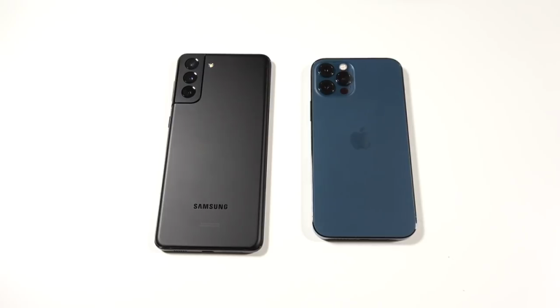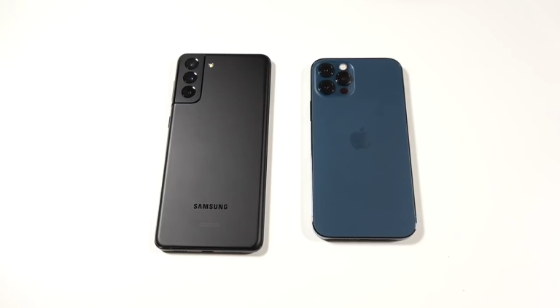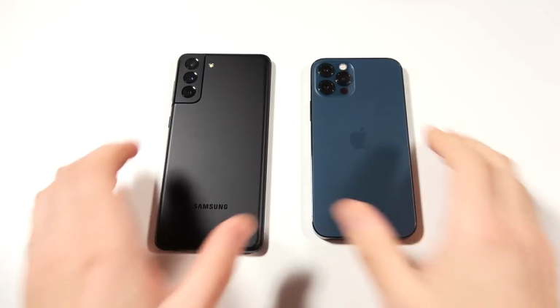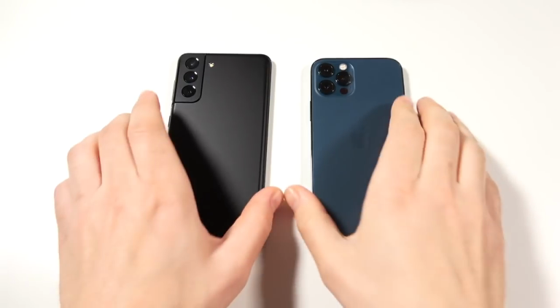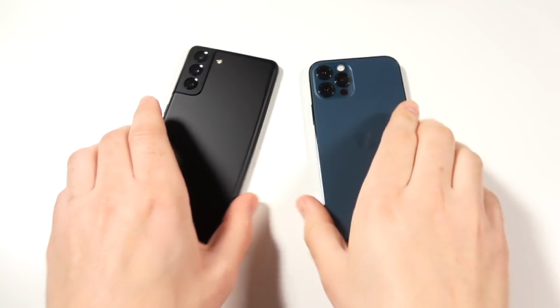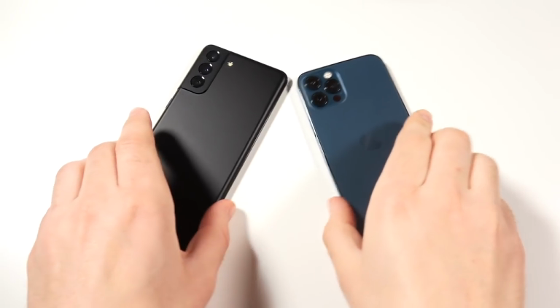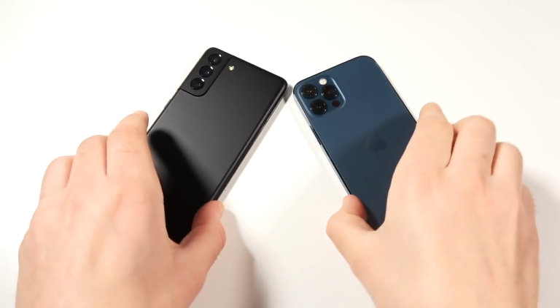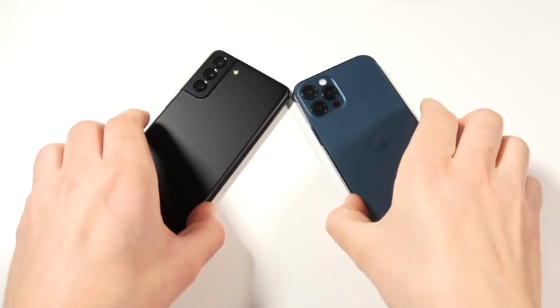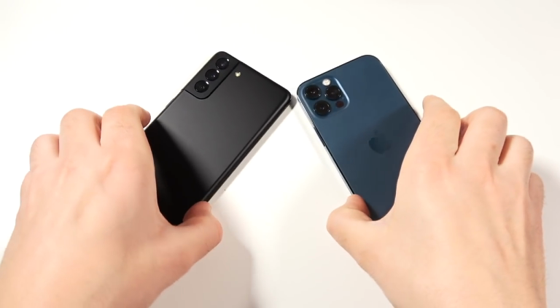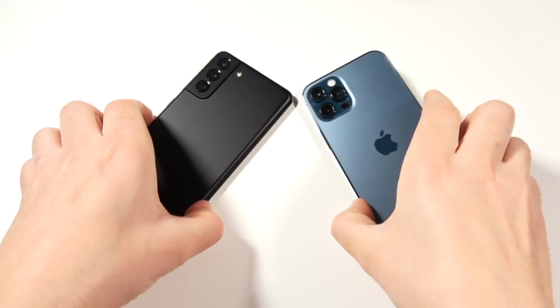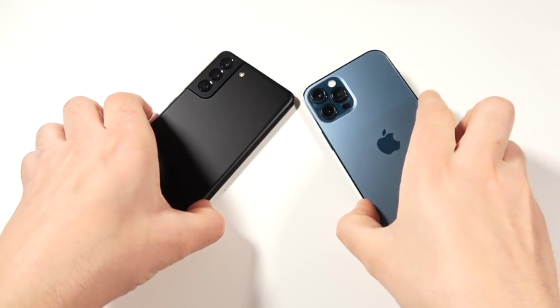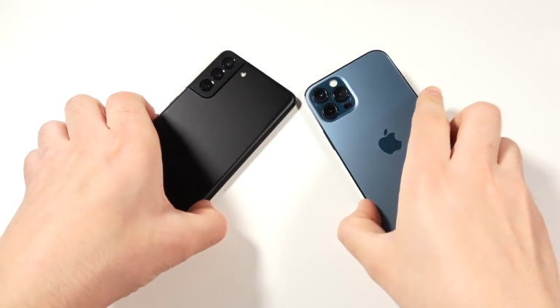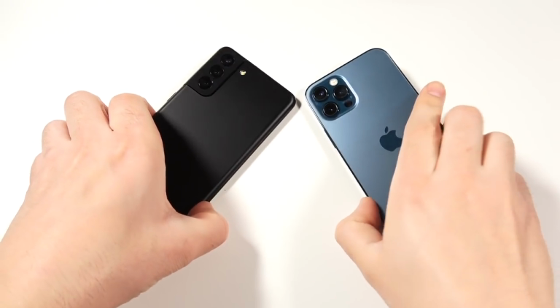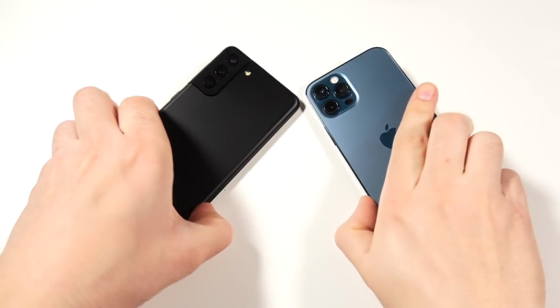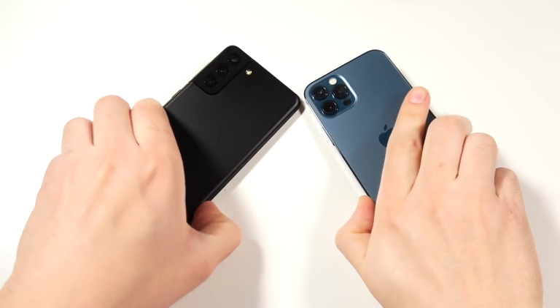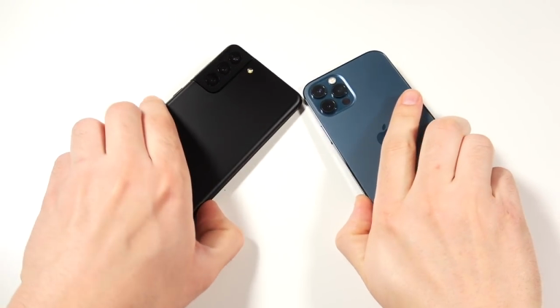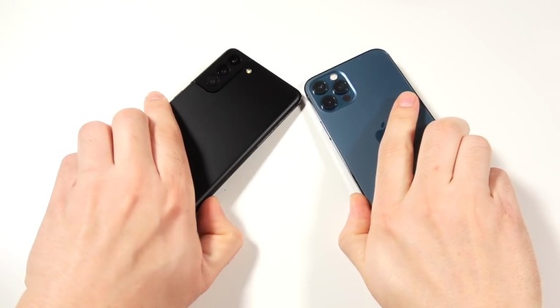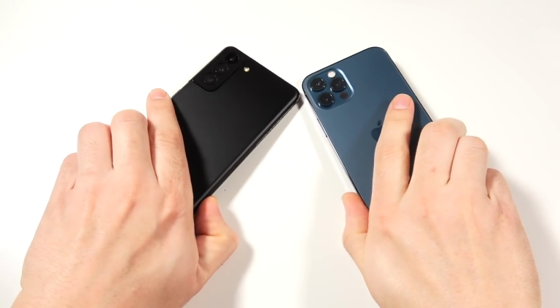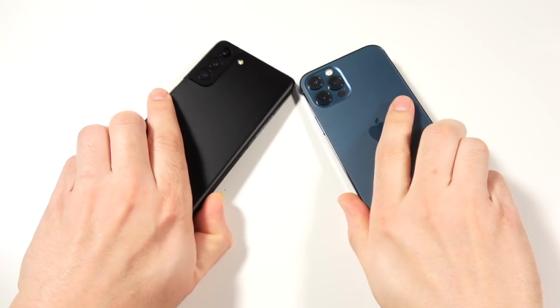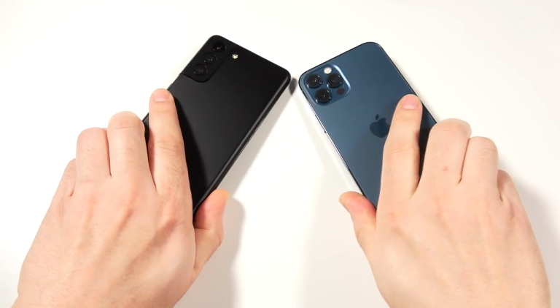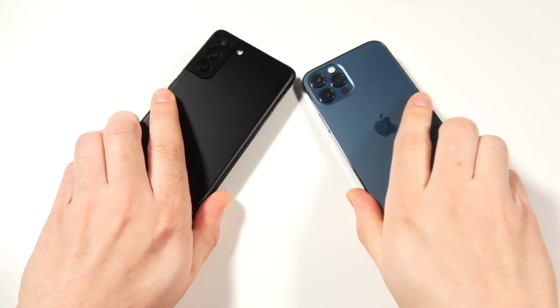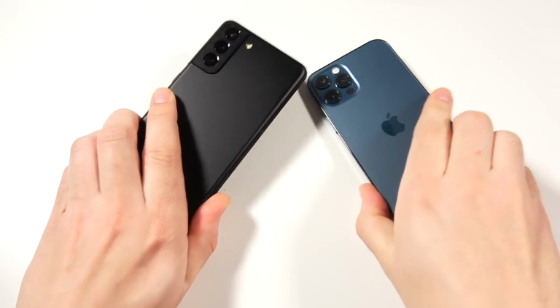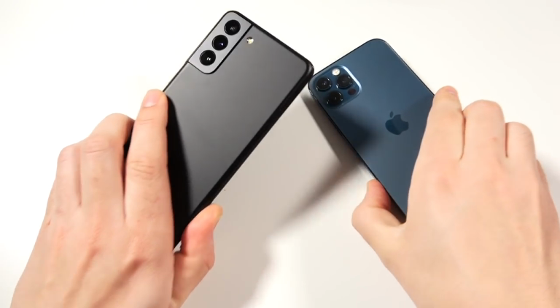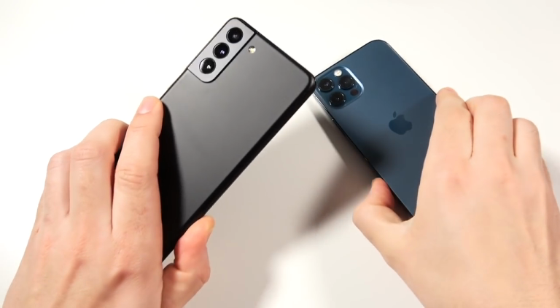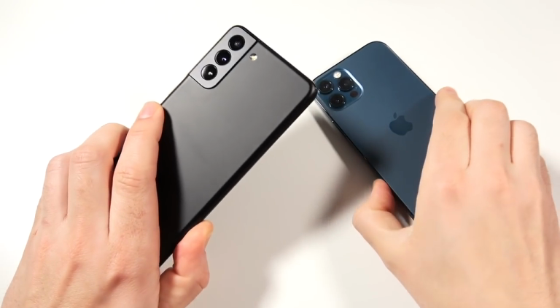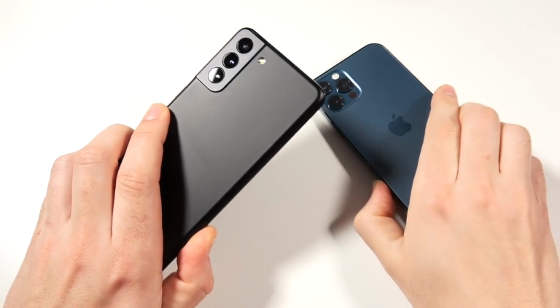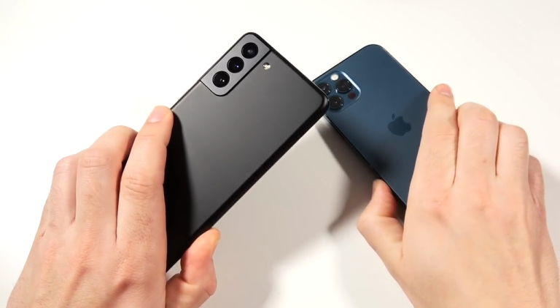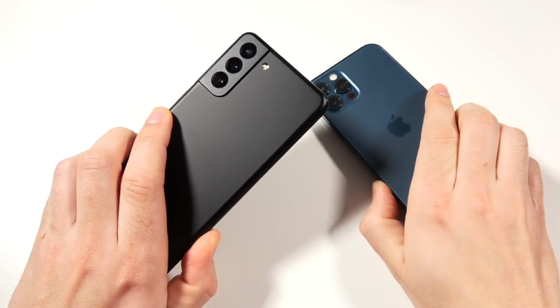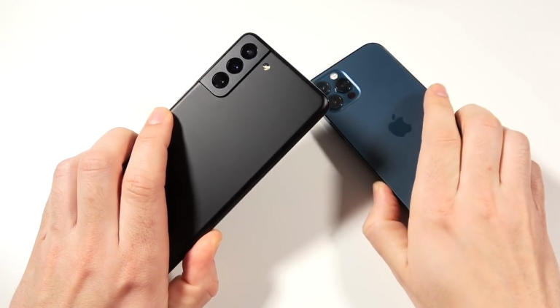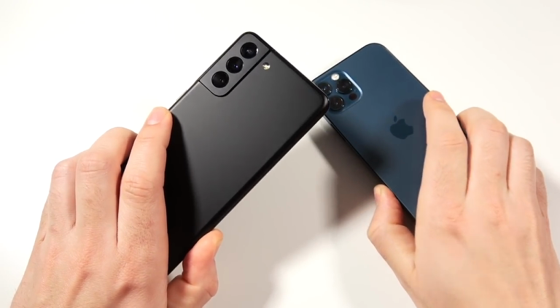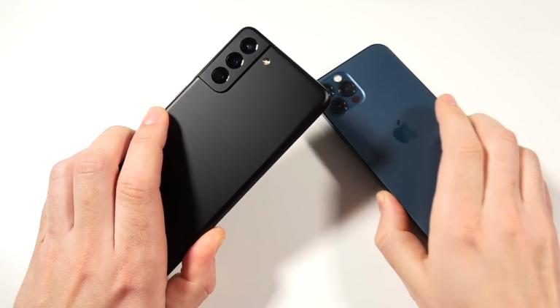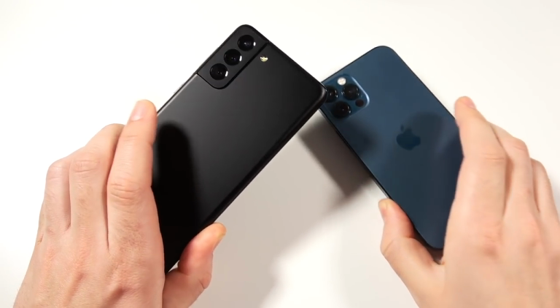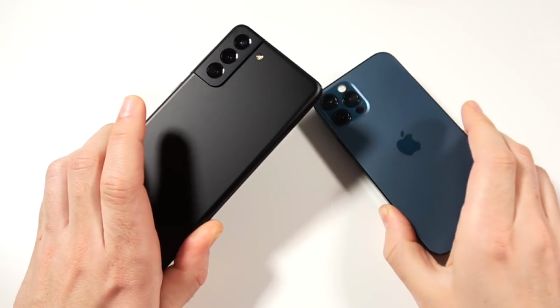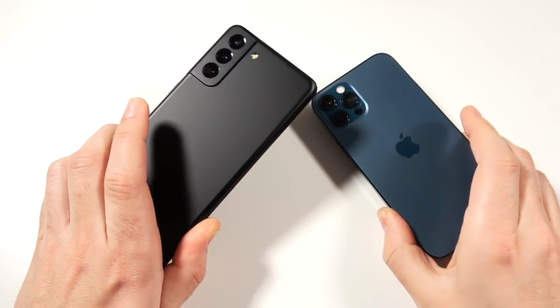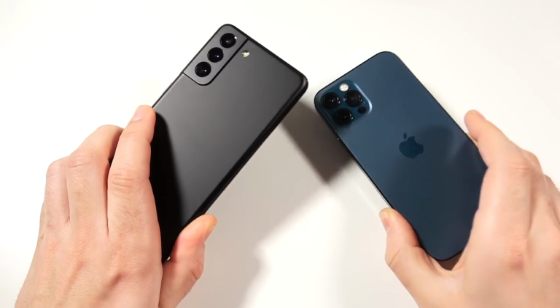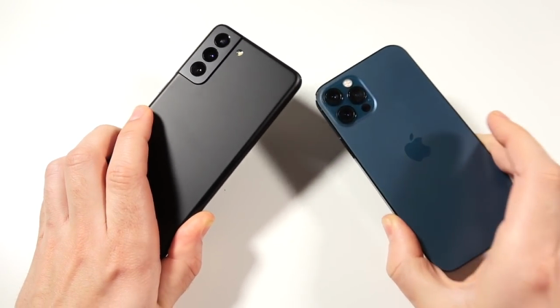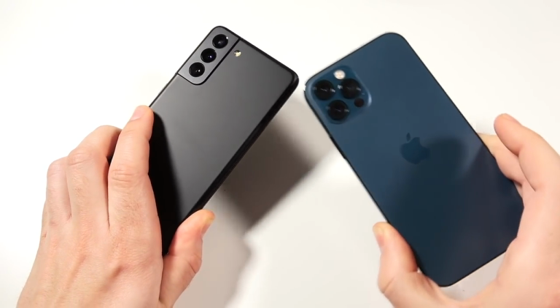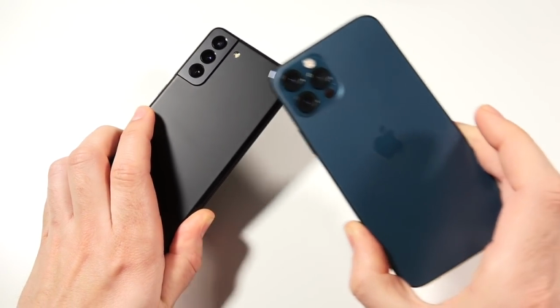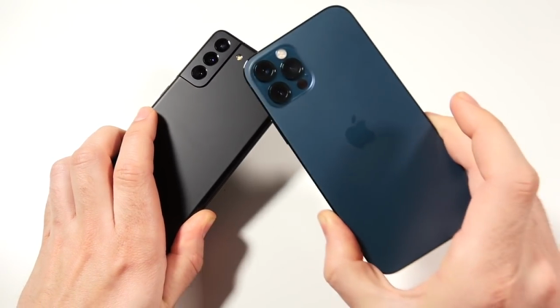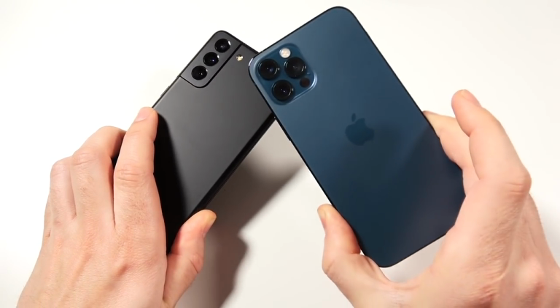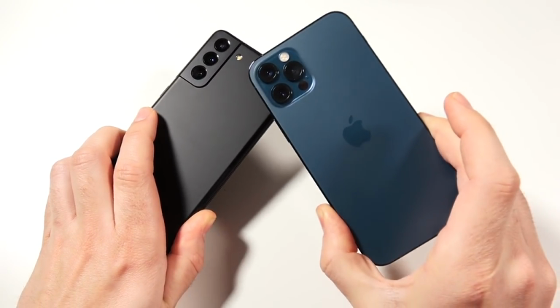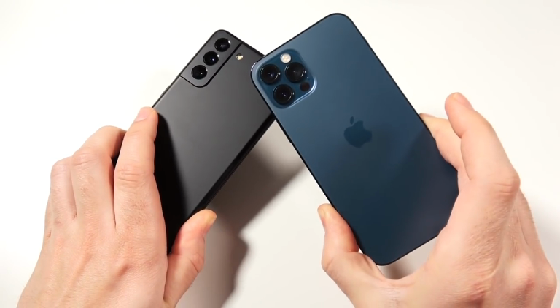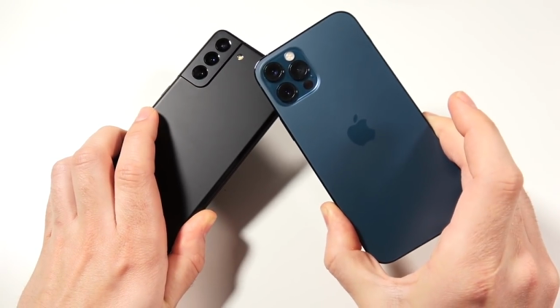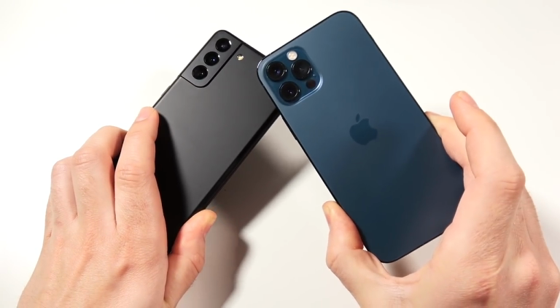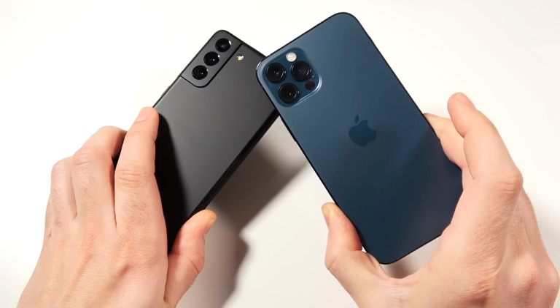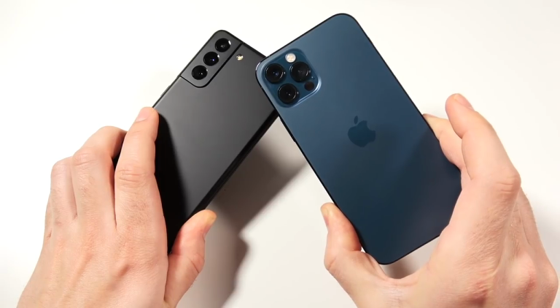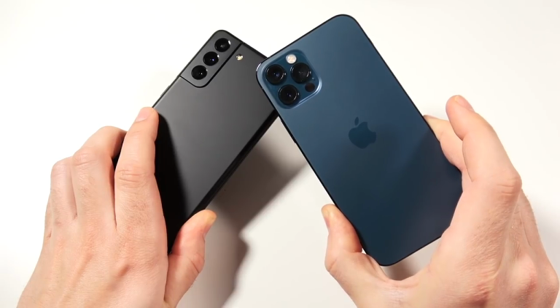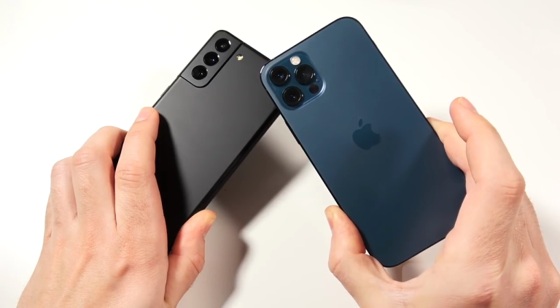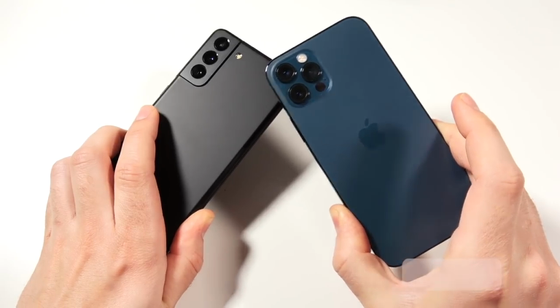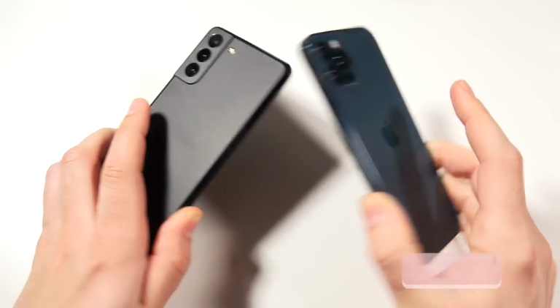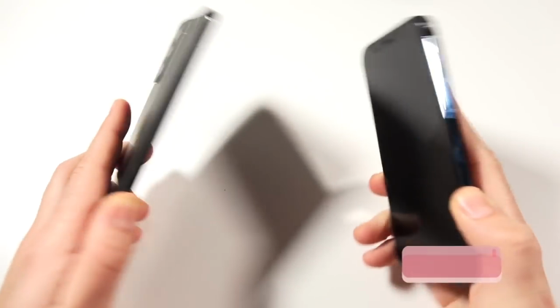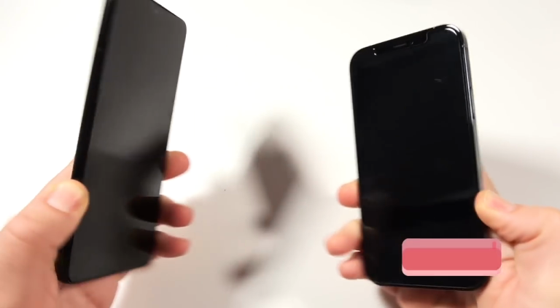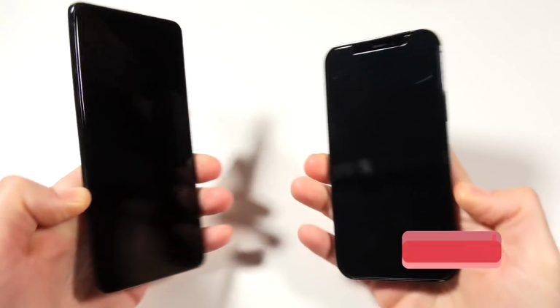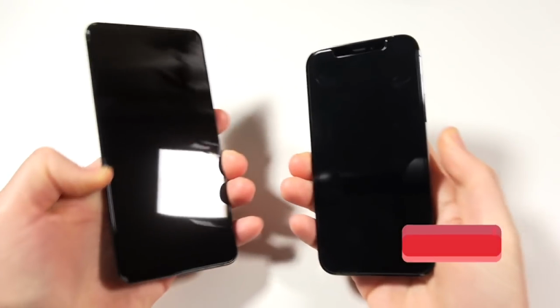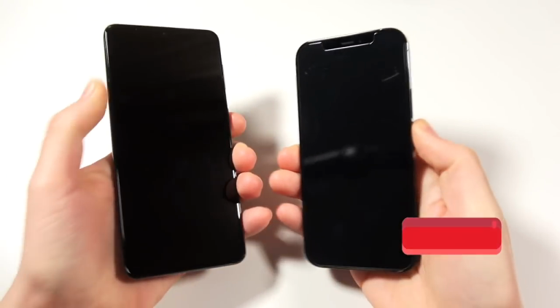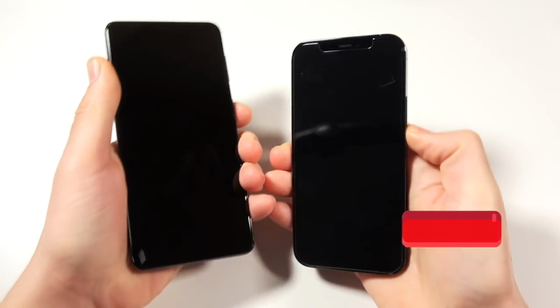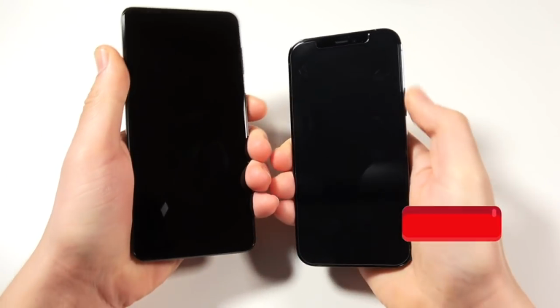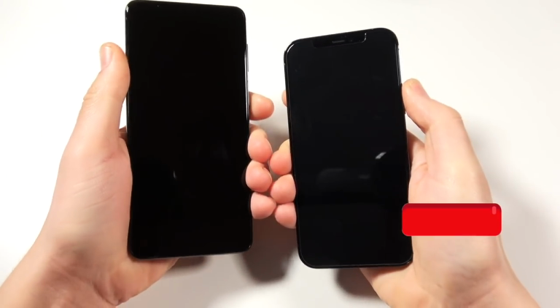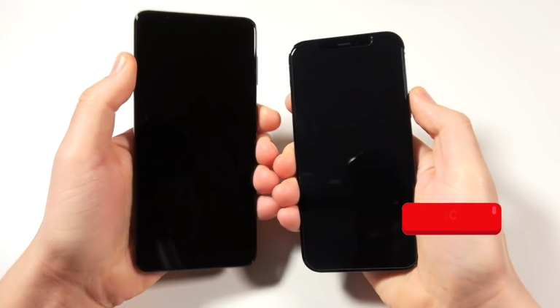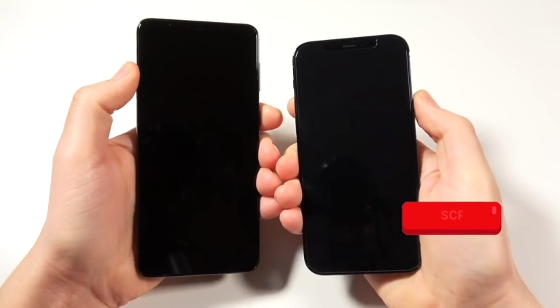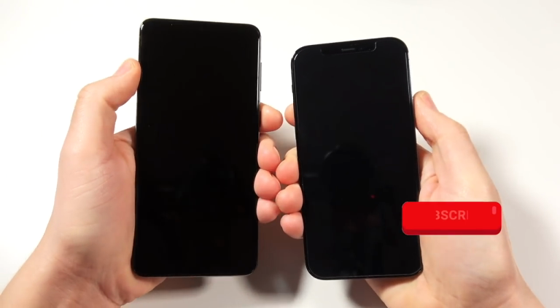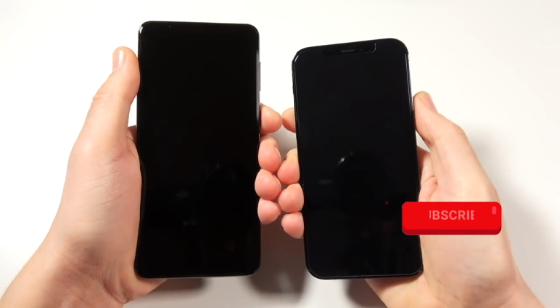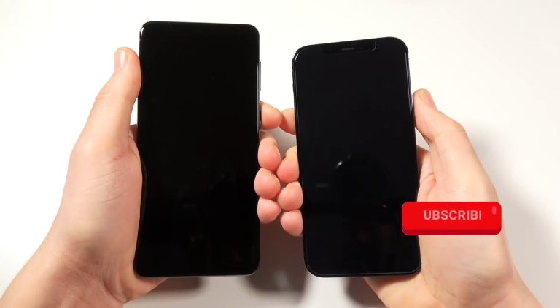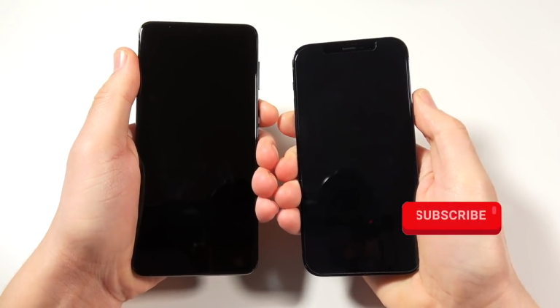What is up guys, Nick here helping you to master your technology. S21 Plus versus iPhone 12 Pro speed test.